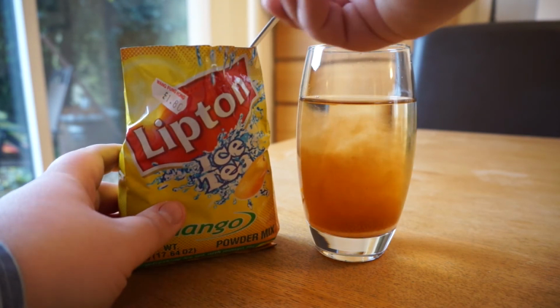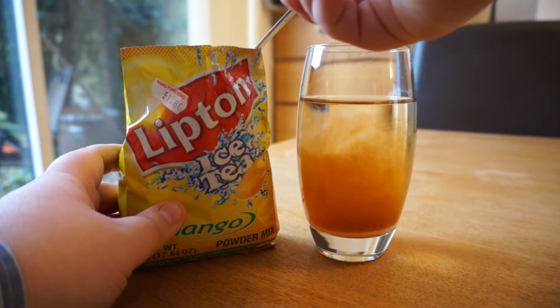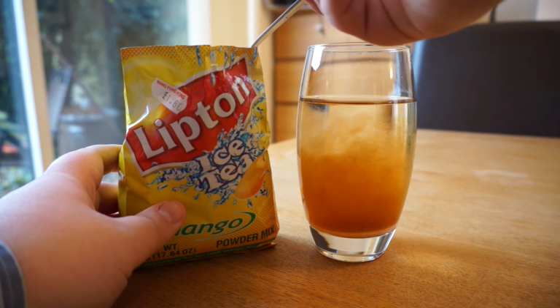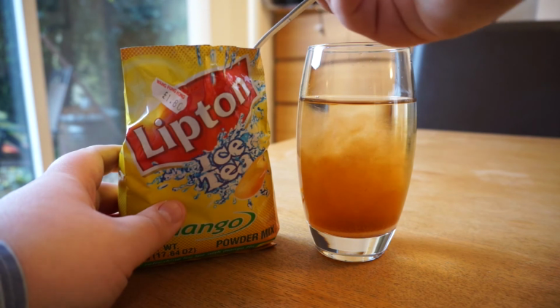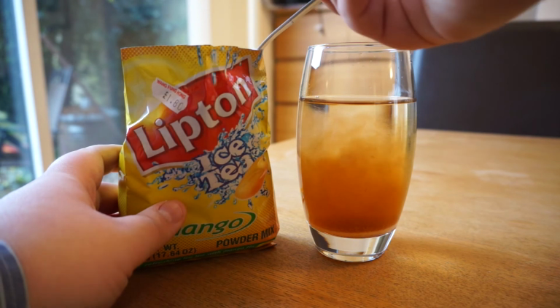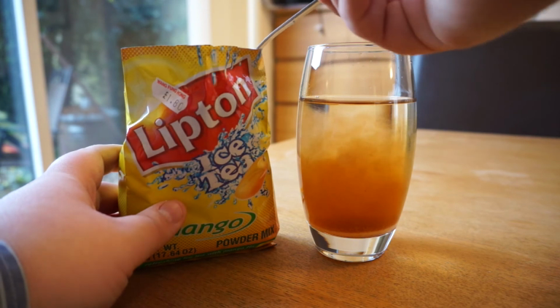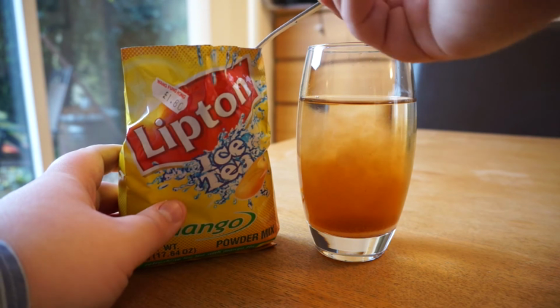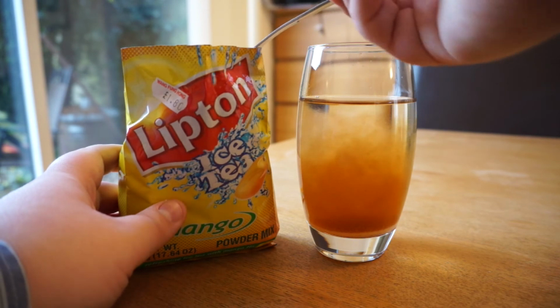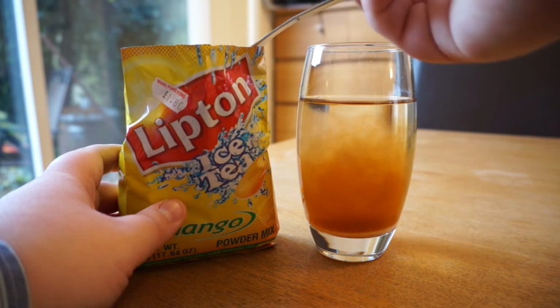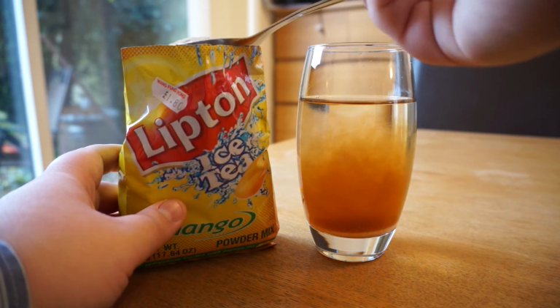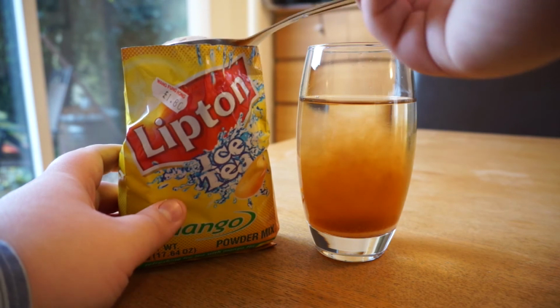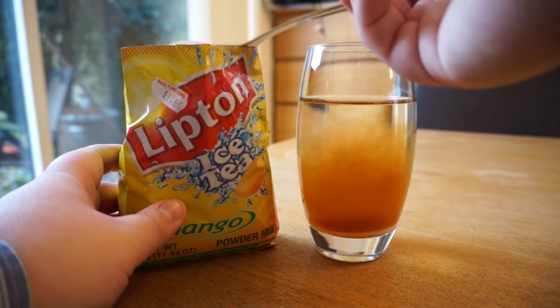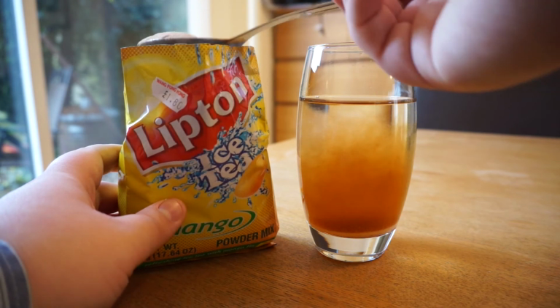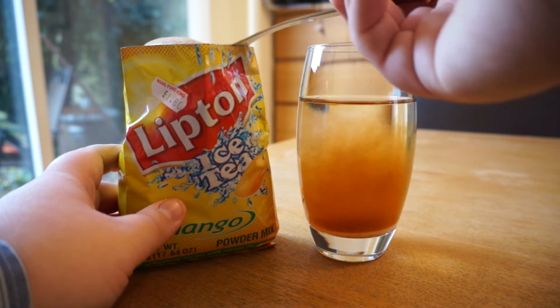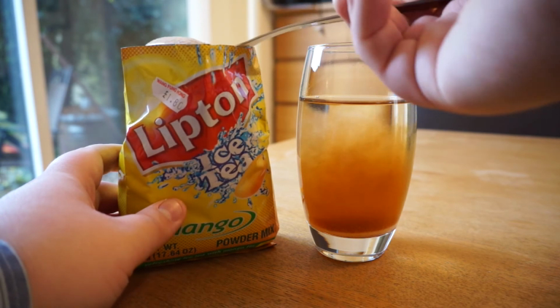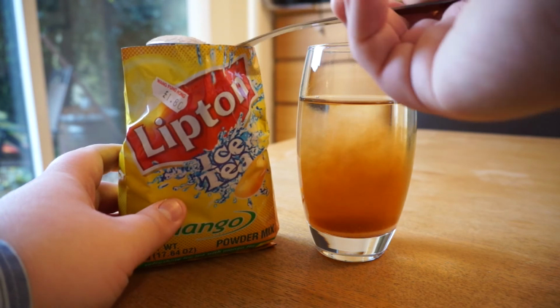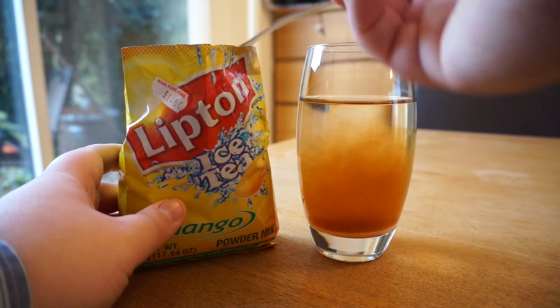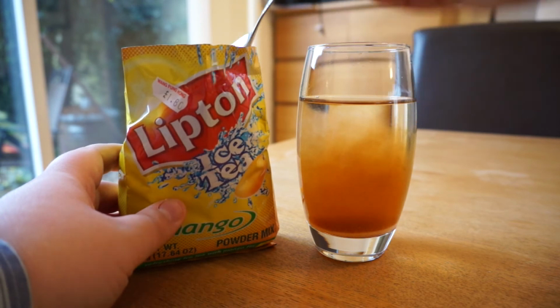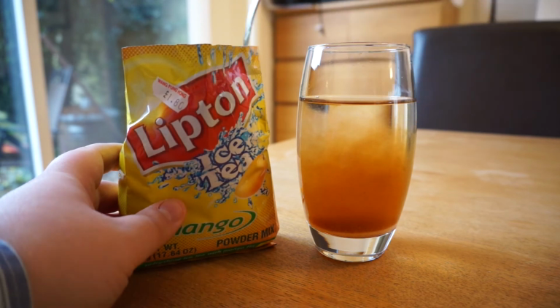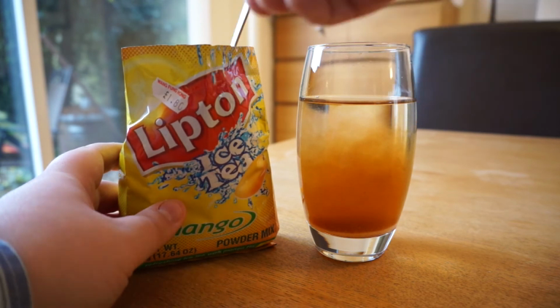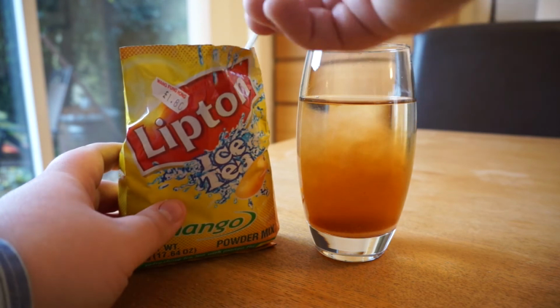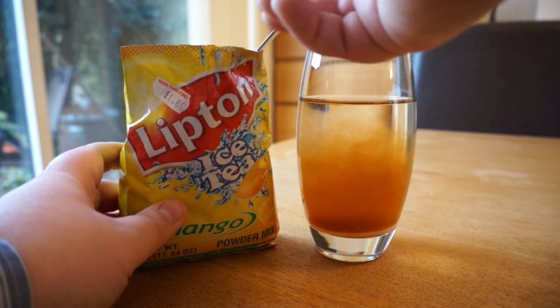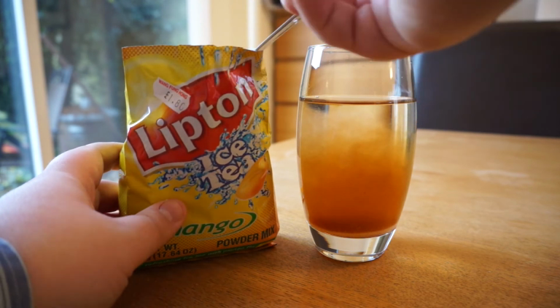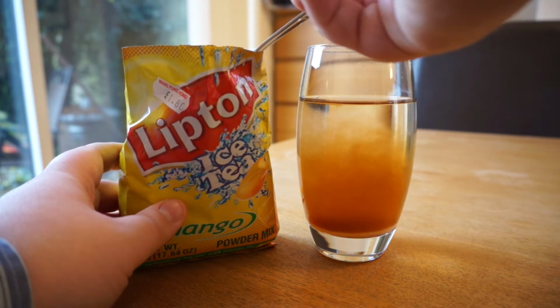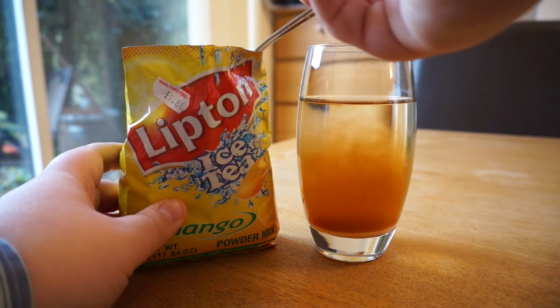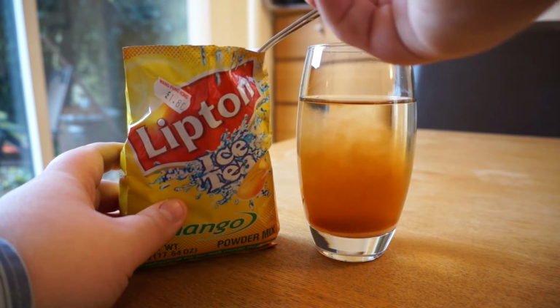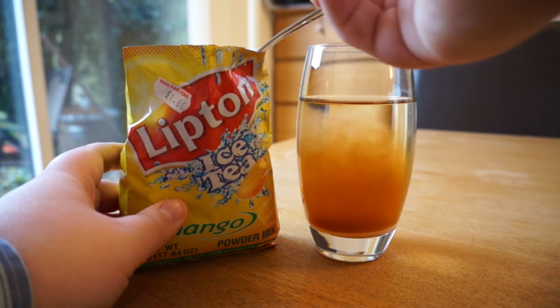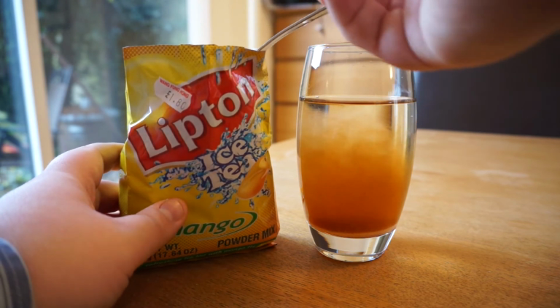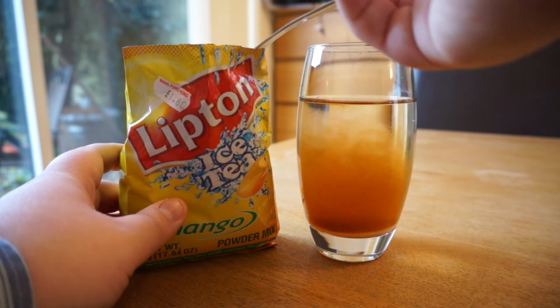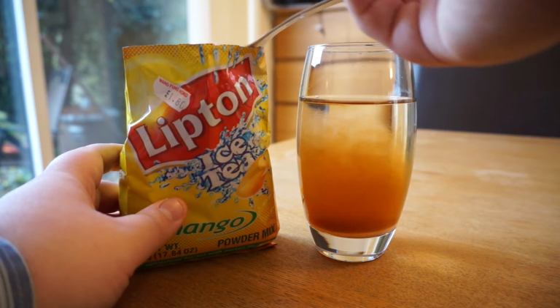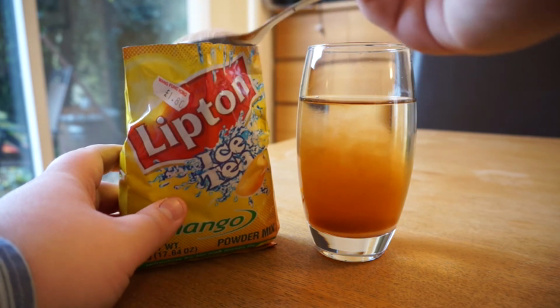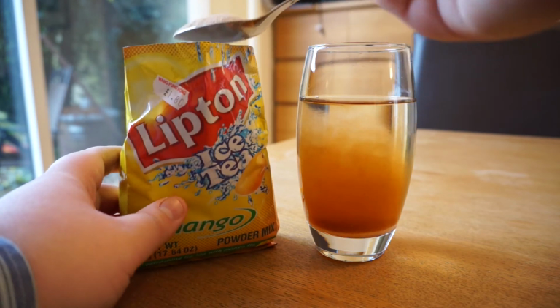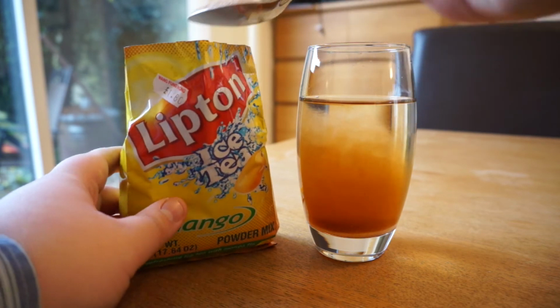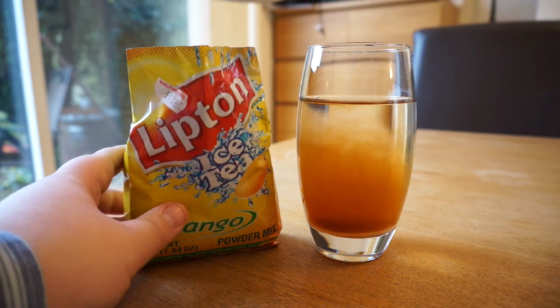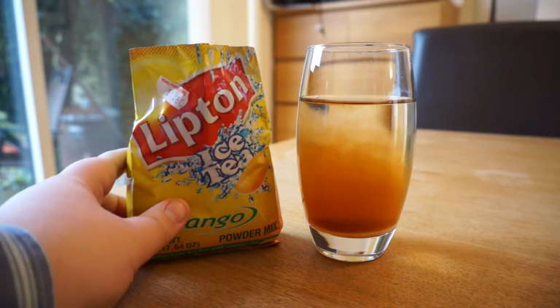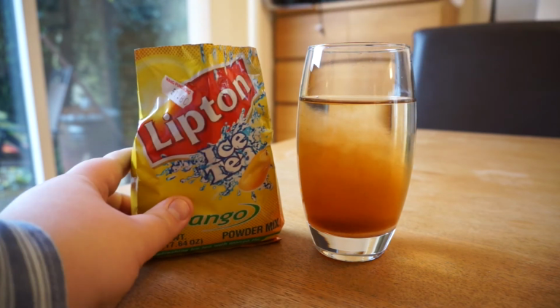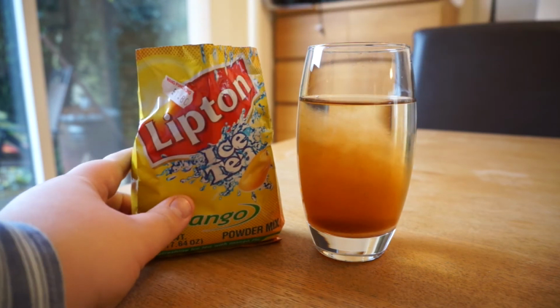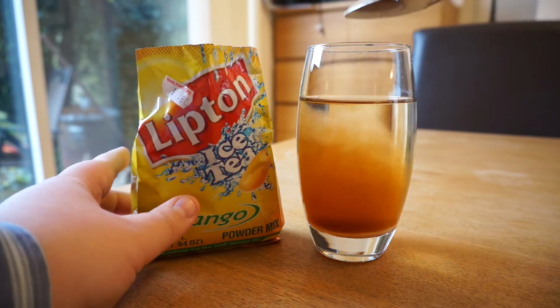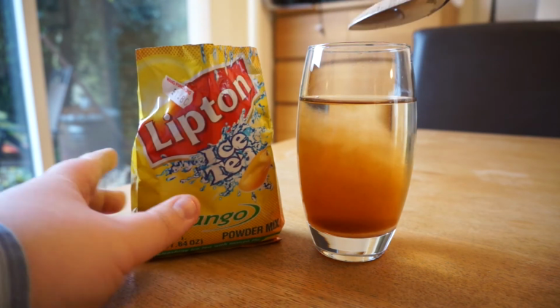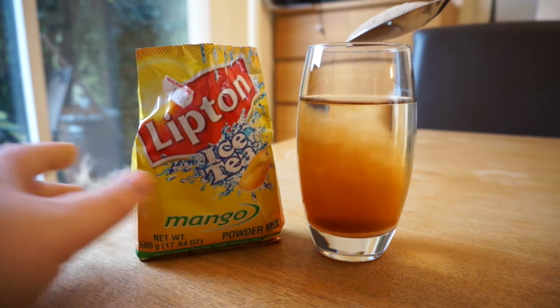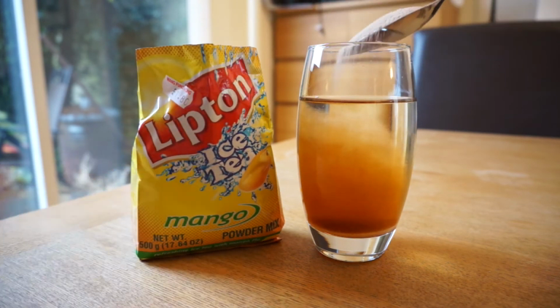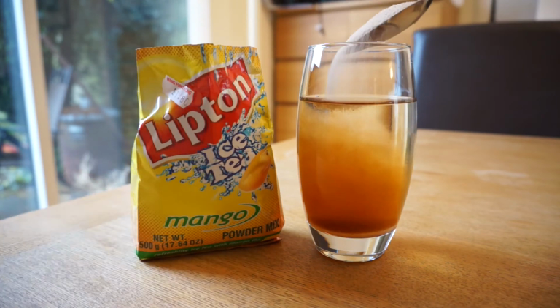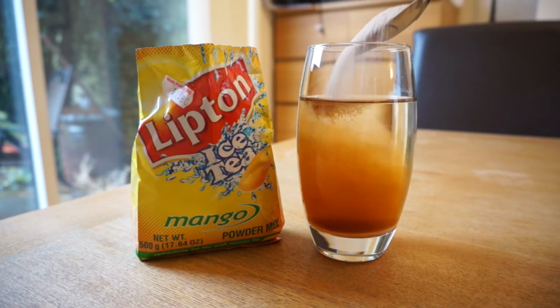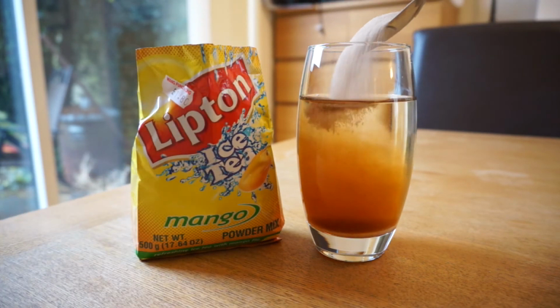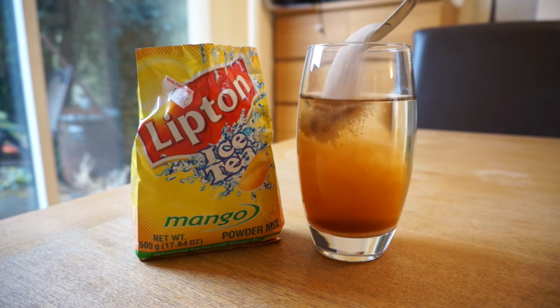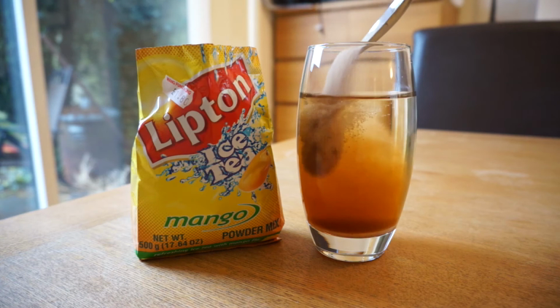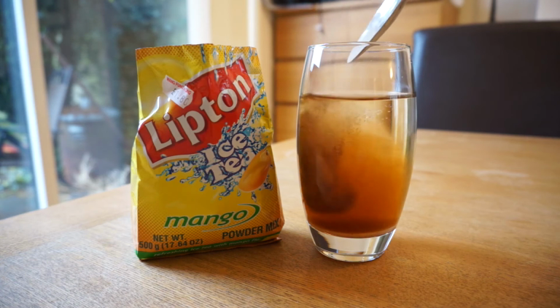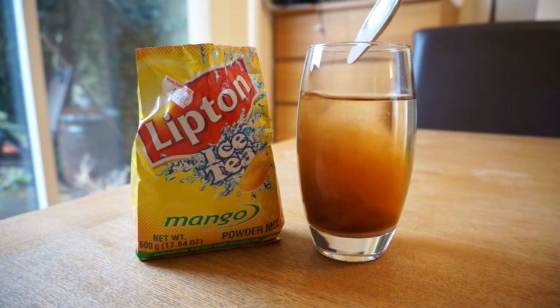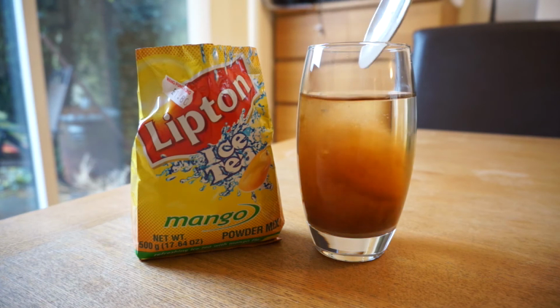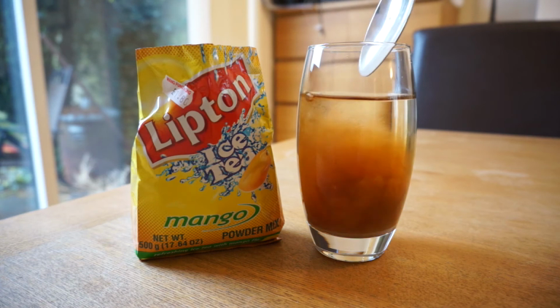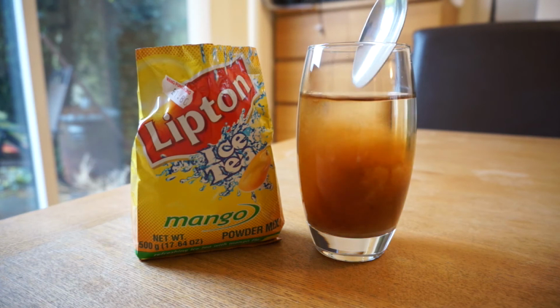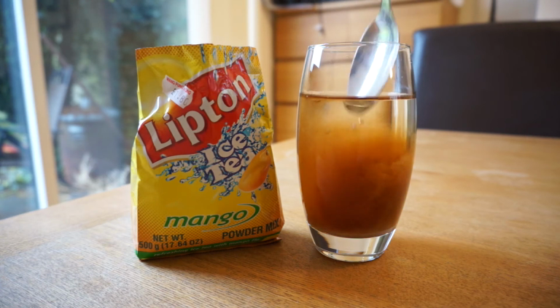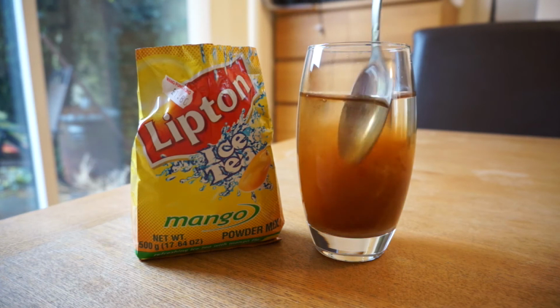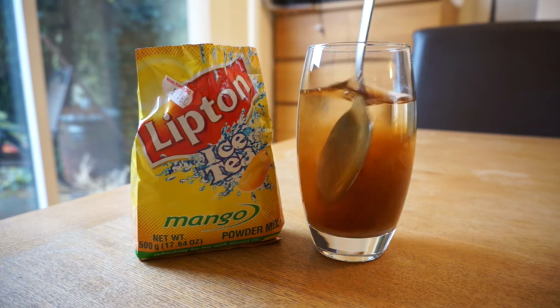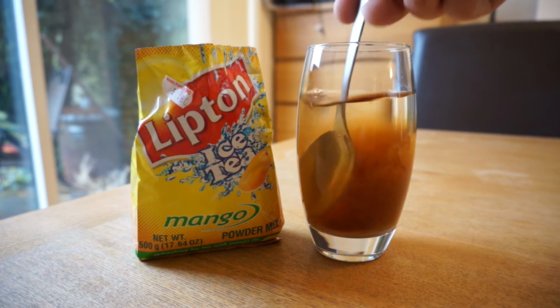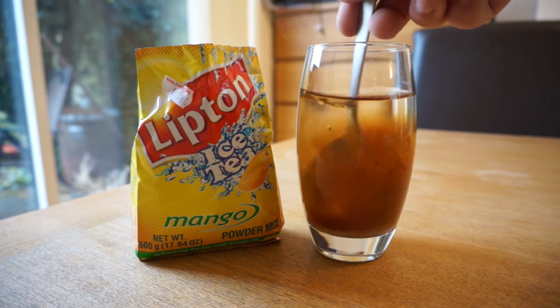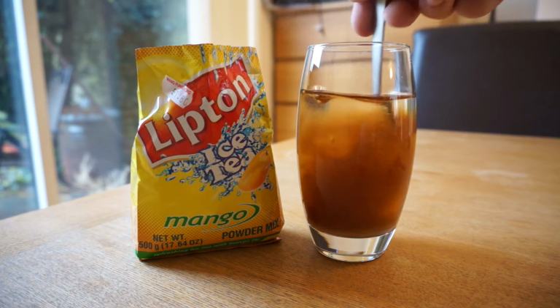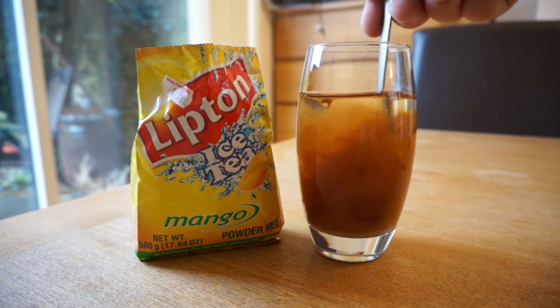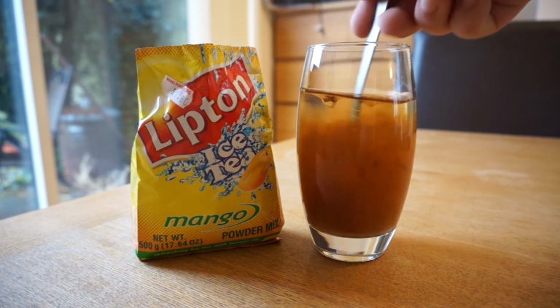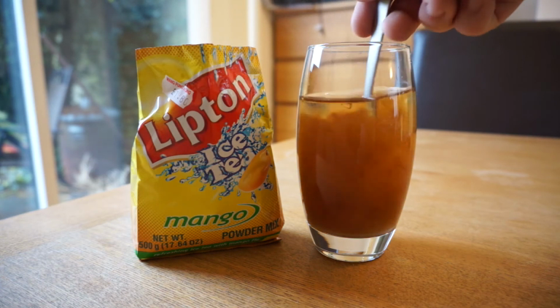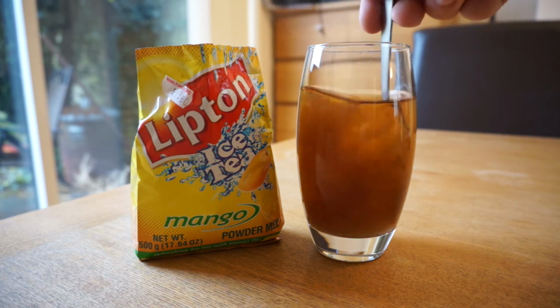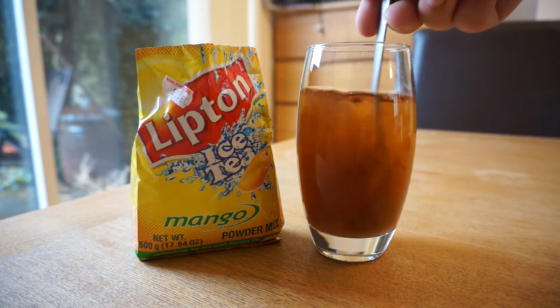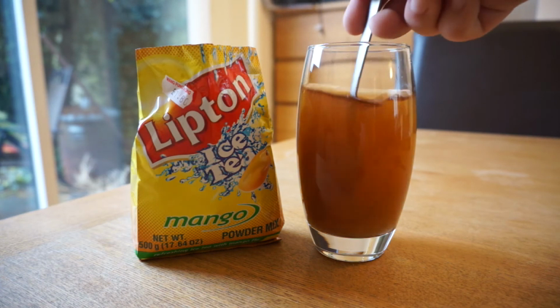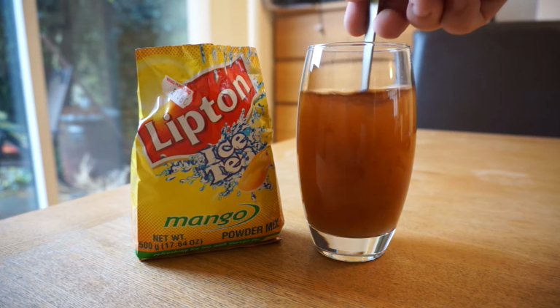You've got to put two heaped tablespoons of this stuff into a single glass, and I really have no idea what the hell's in it.